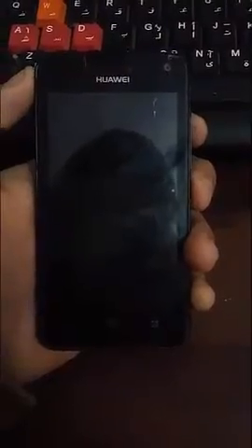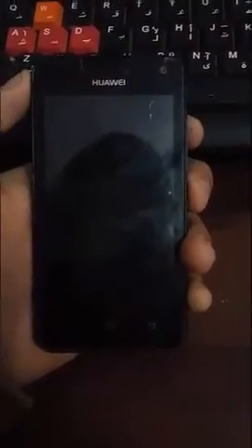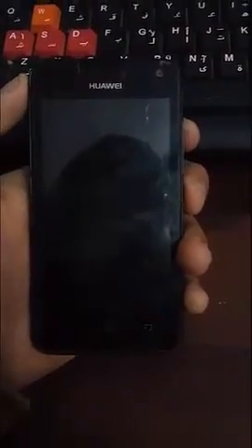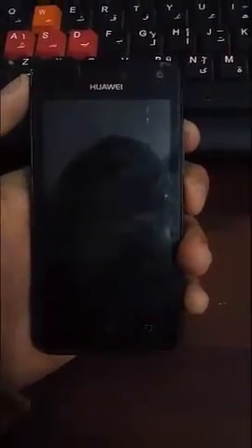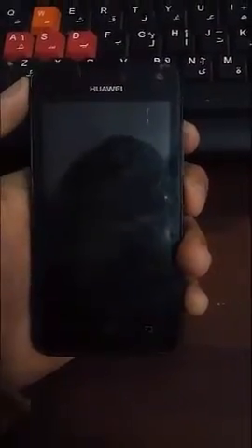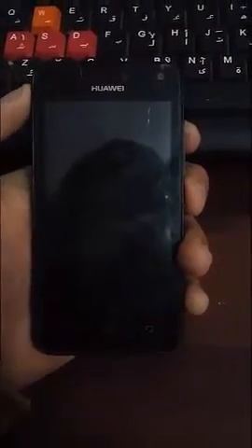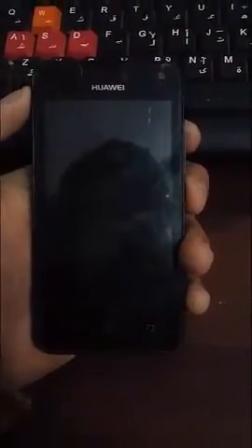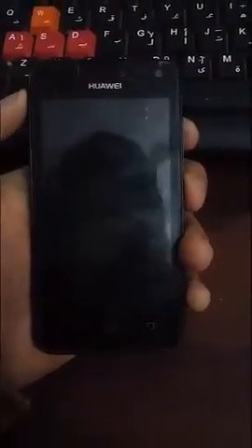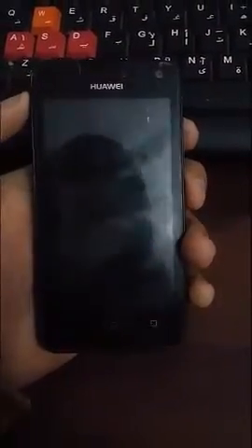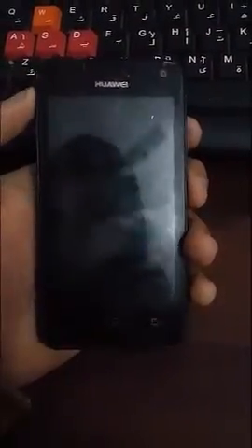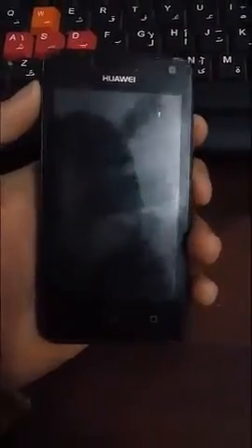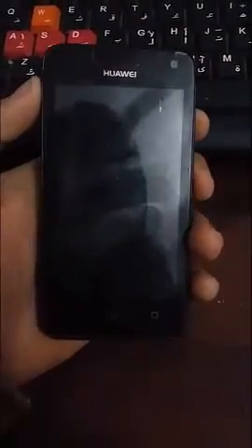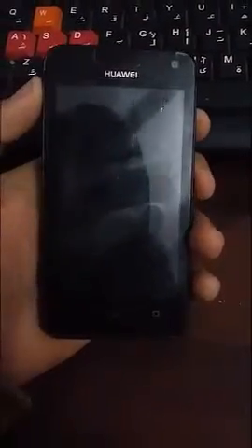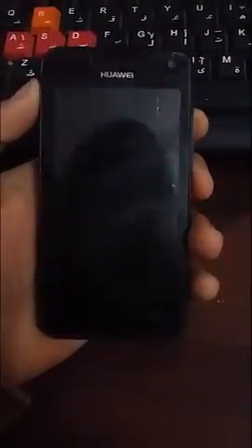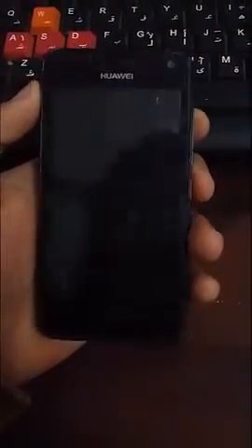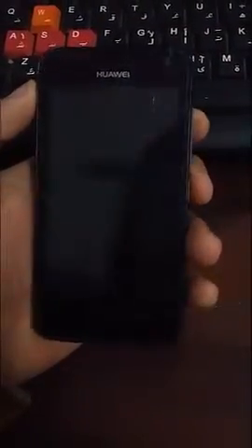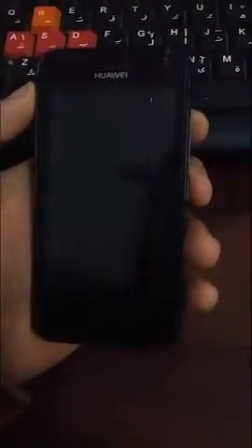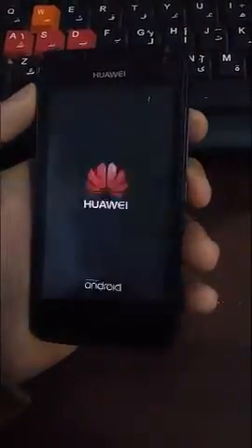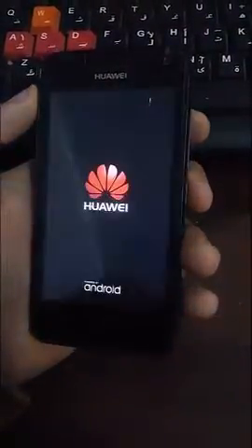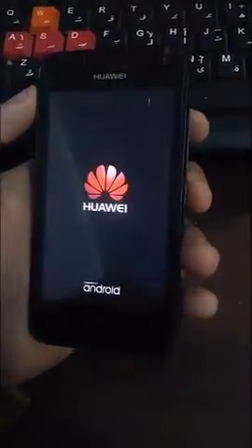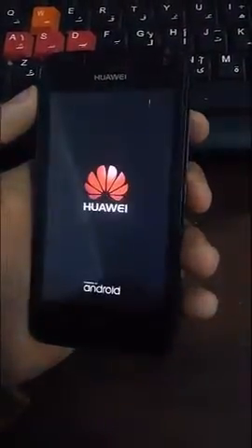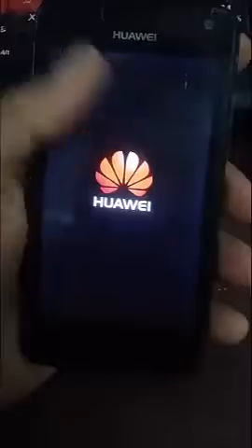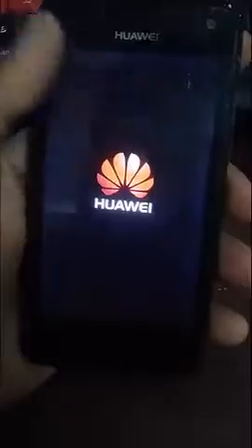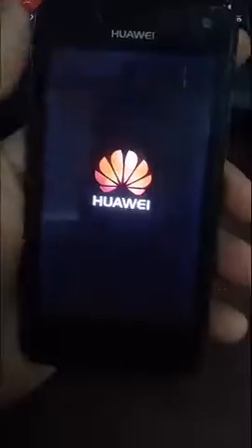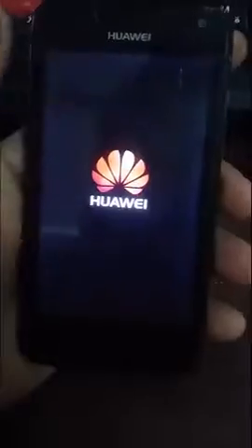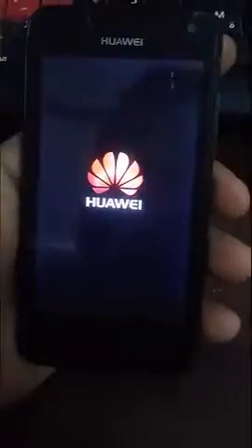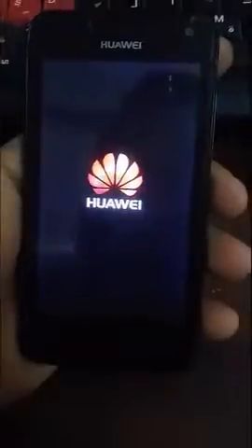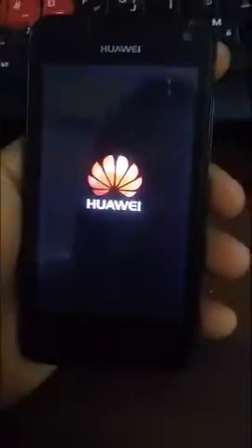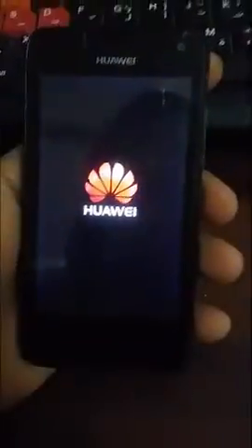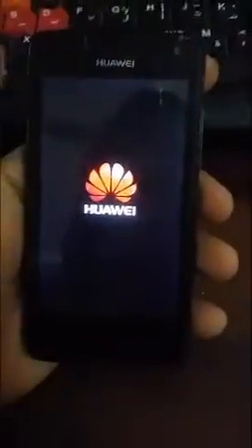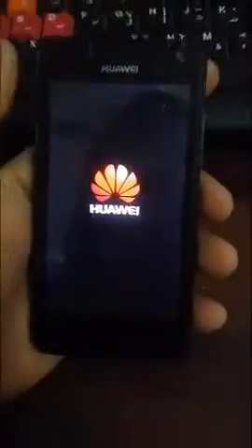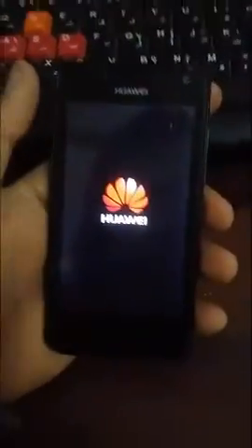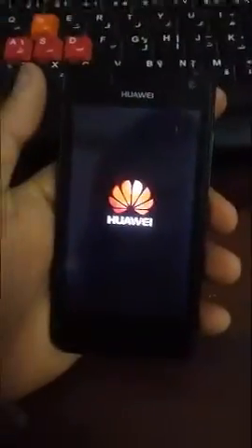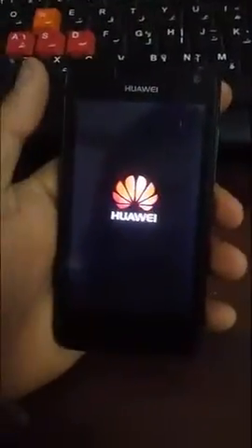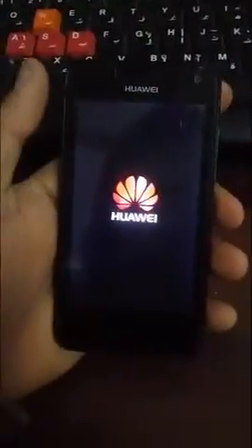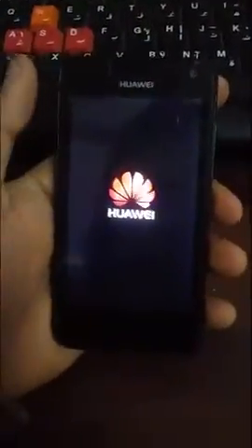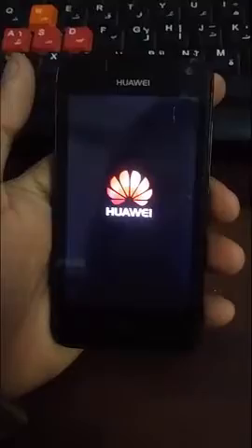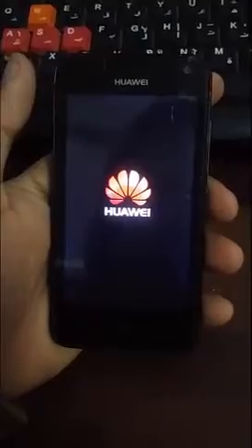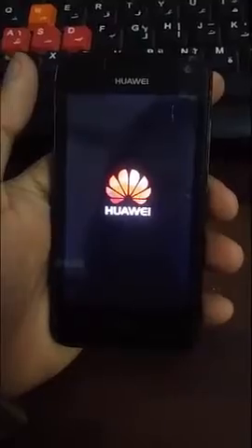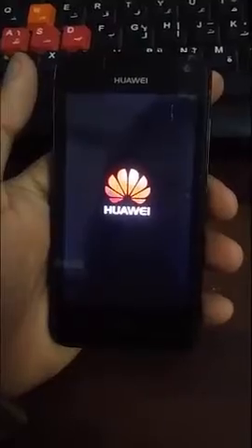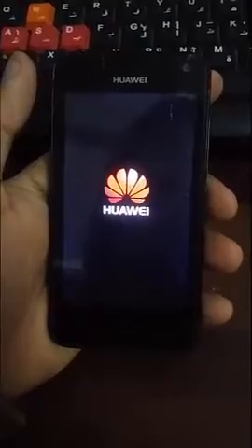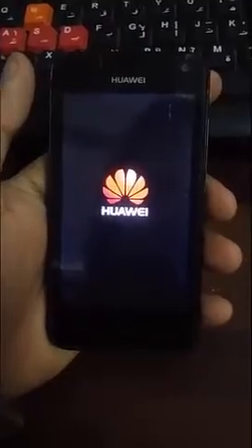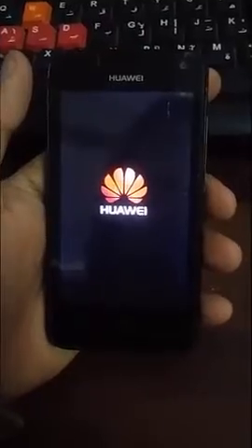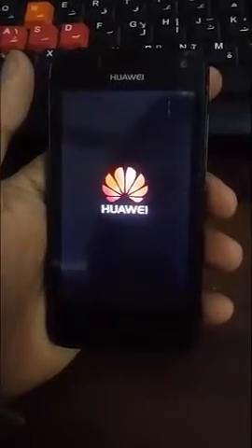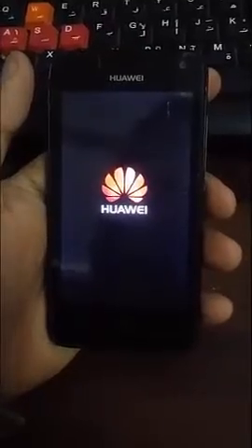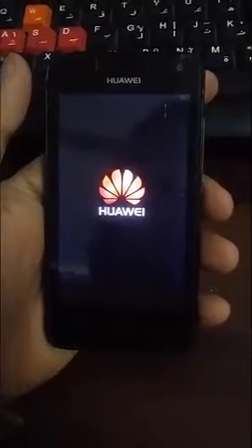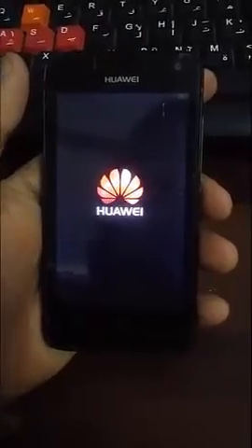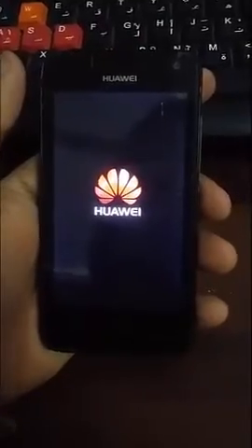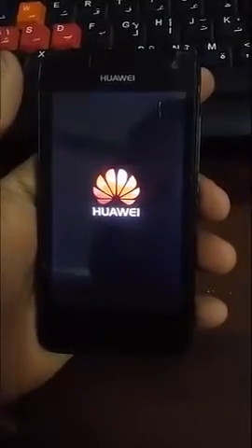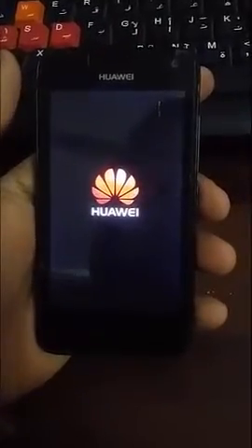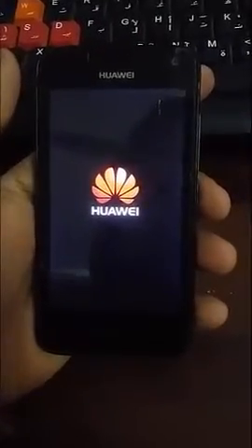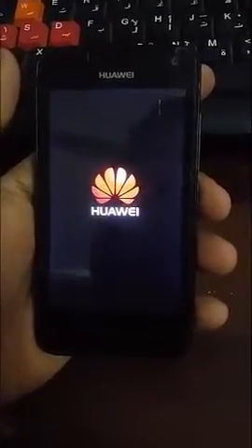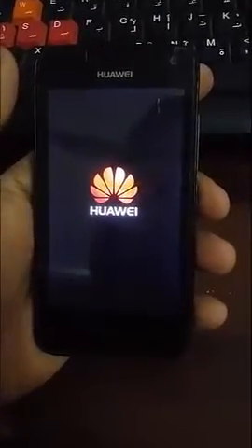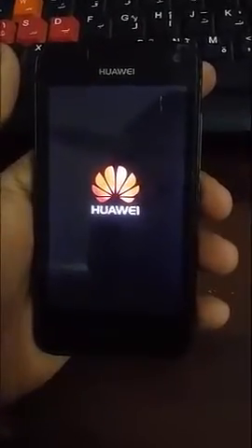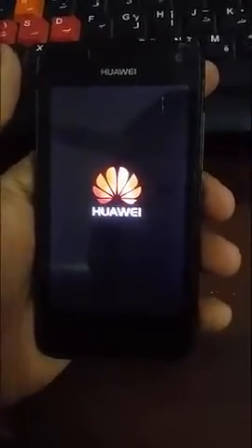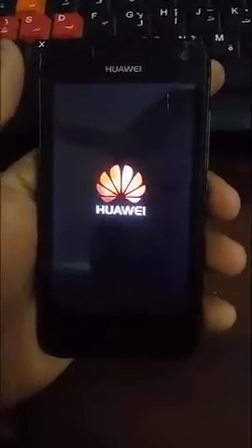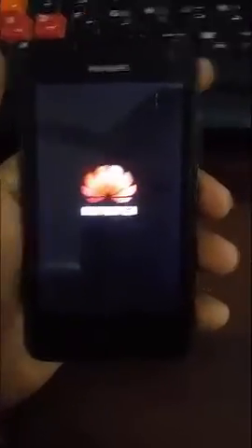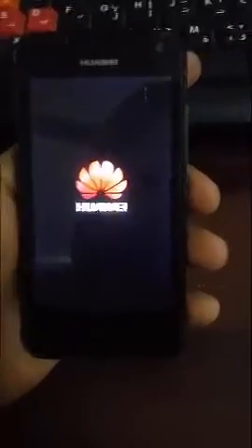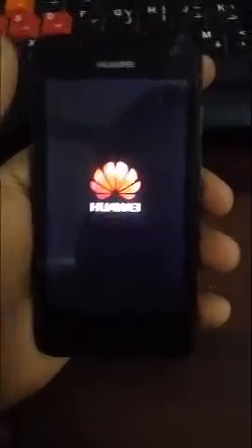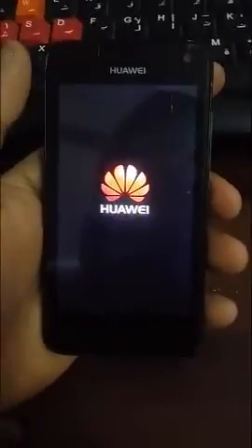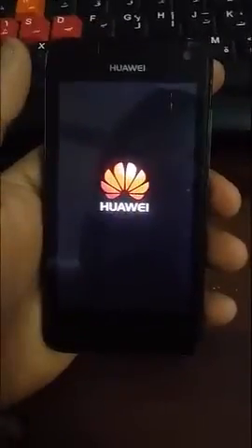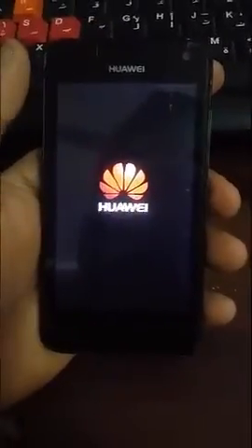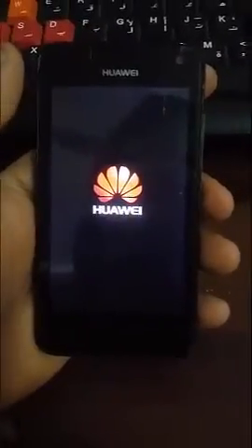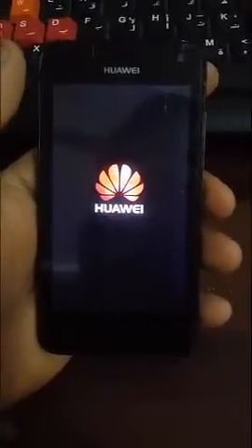Now you have already completed the reset. Thank you for your time and I hope this video will help you.